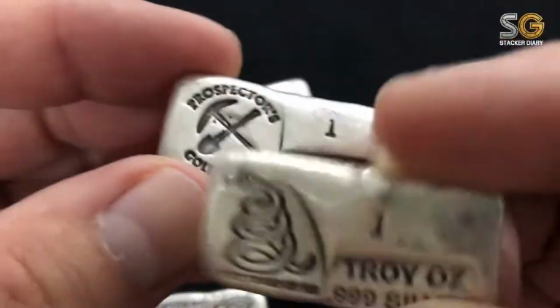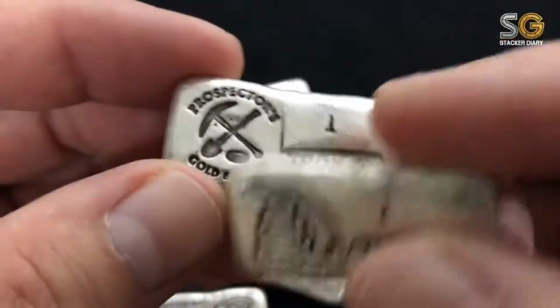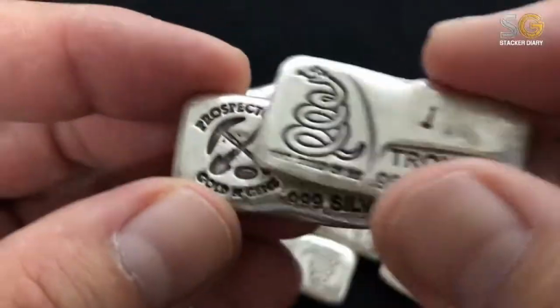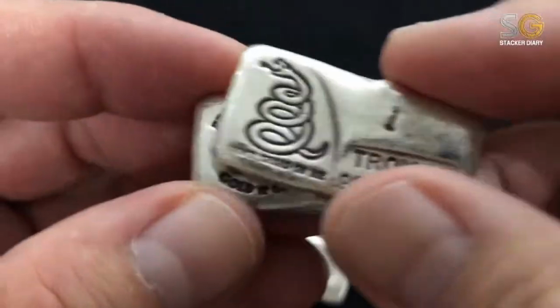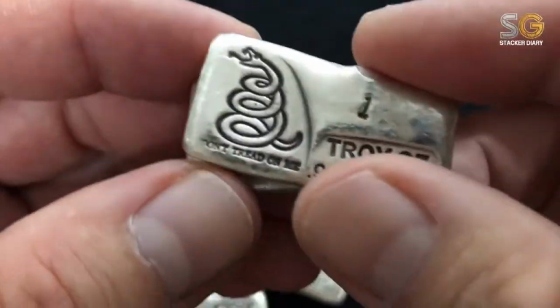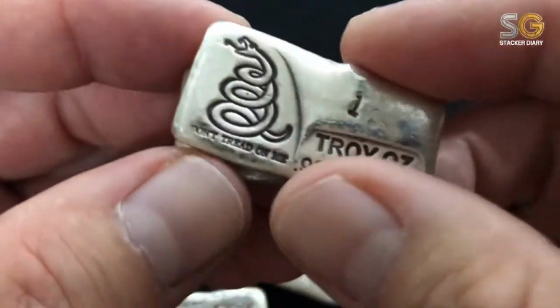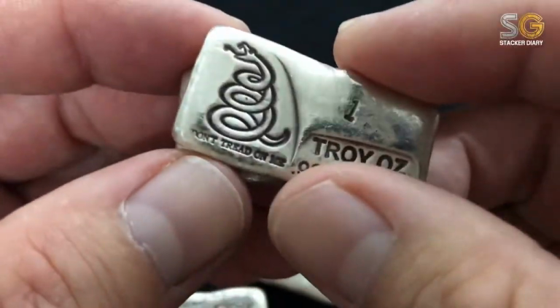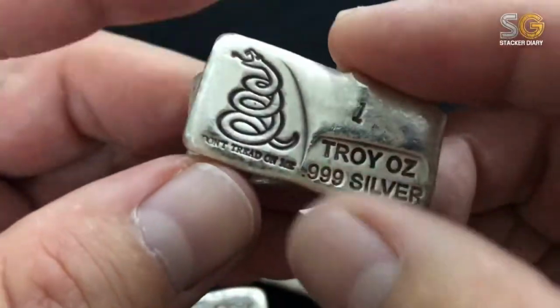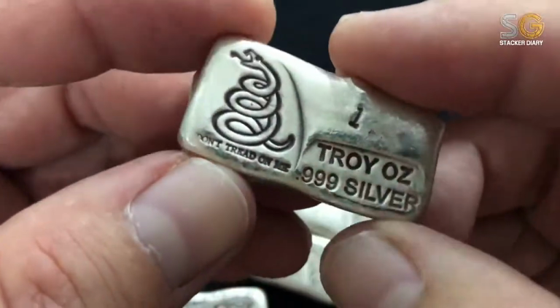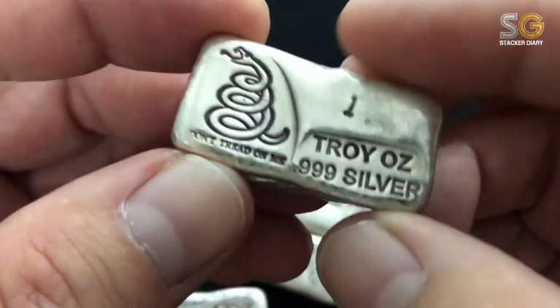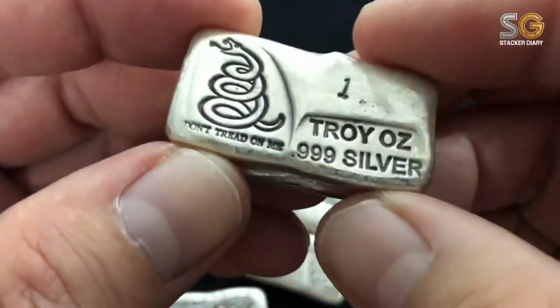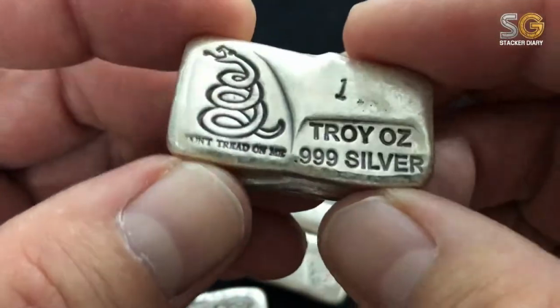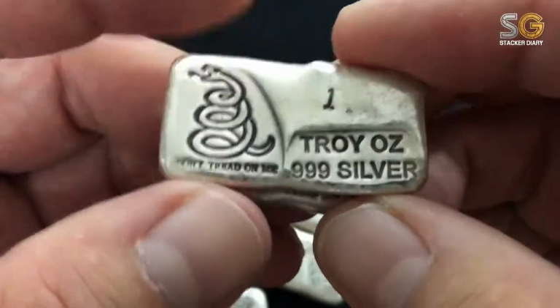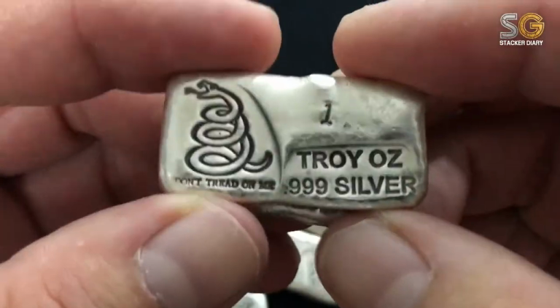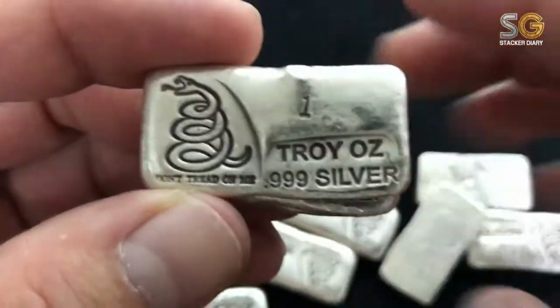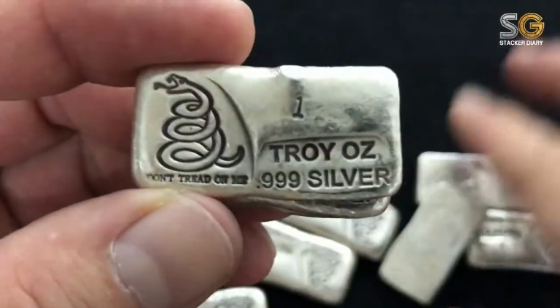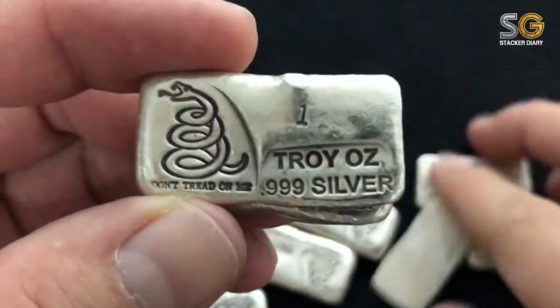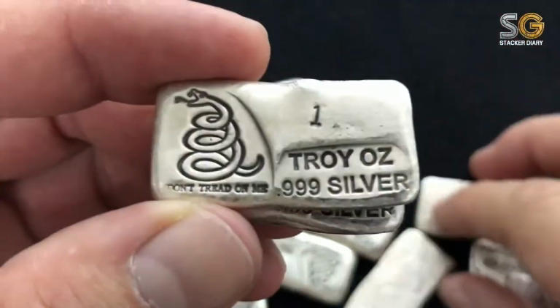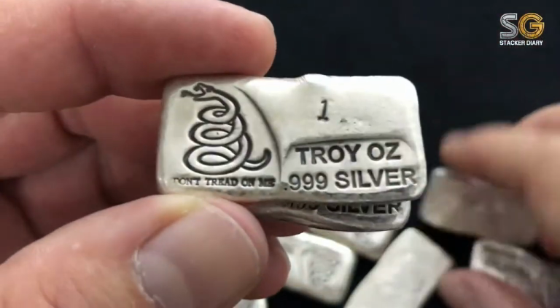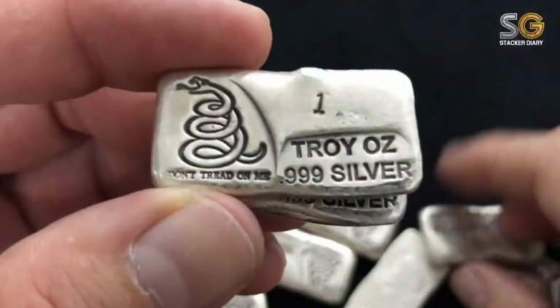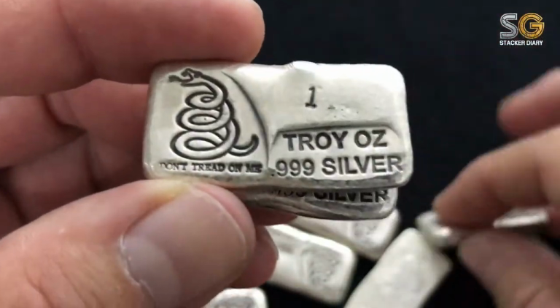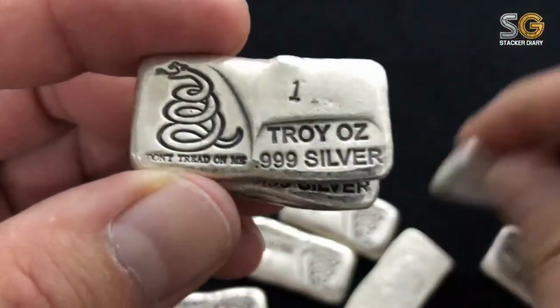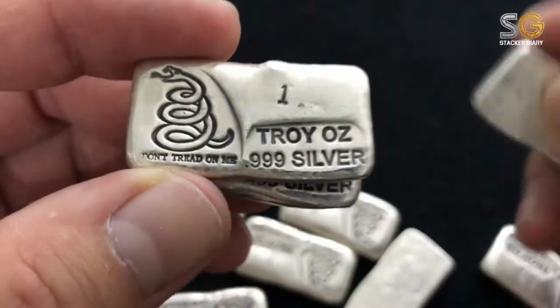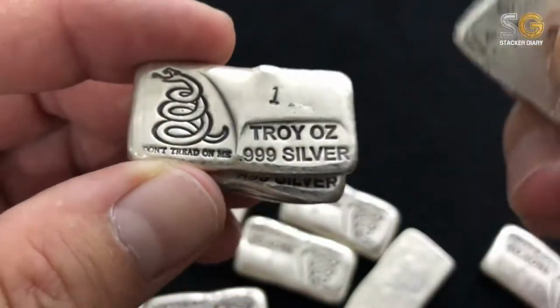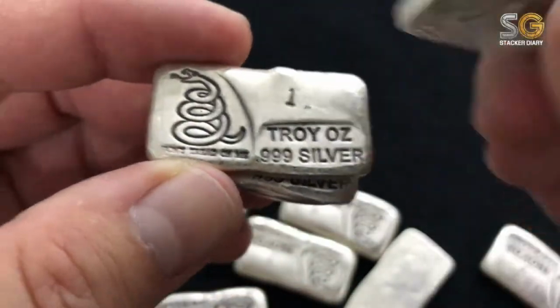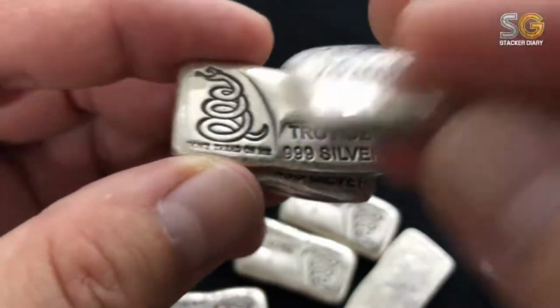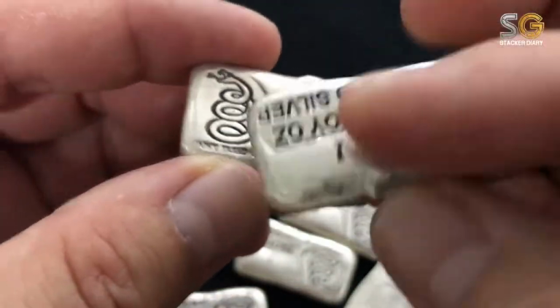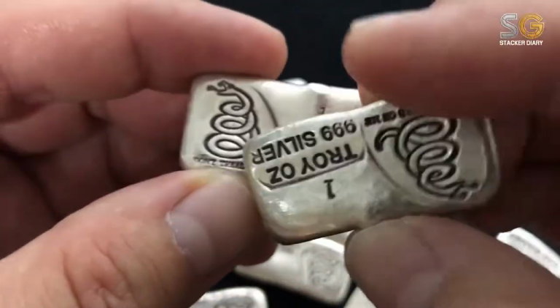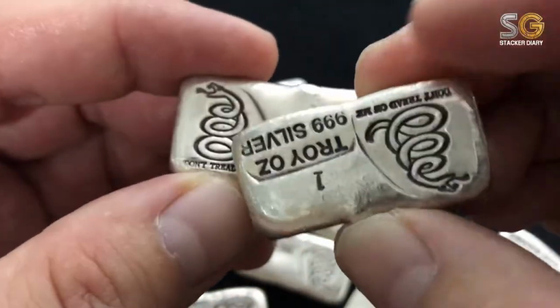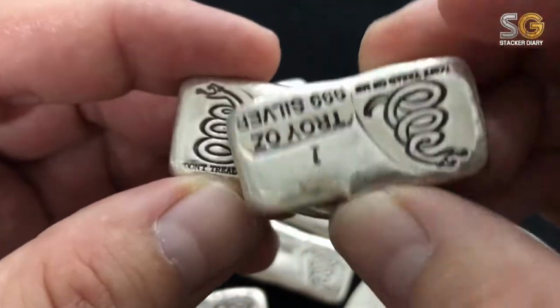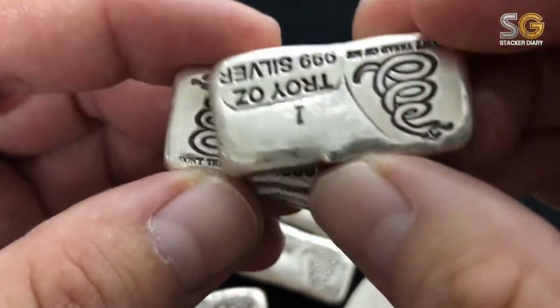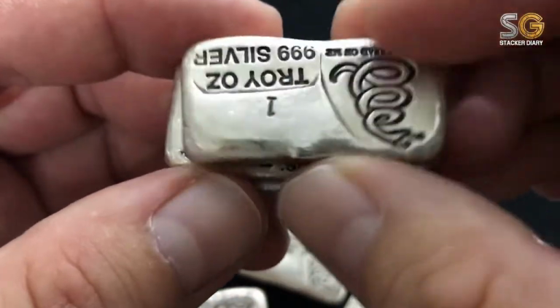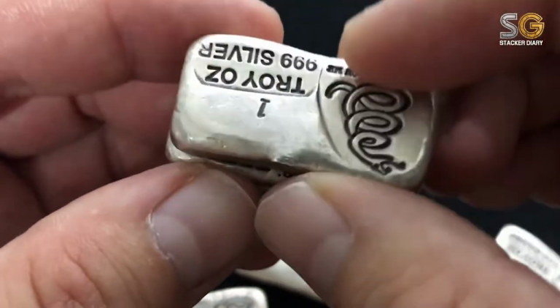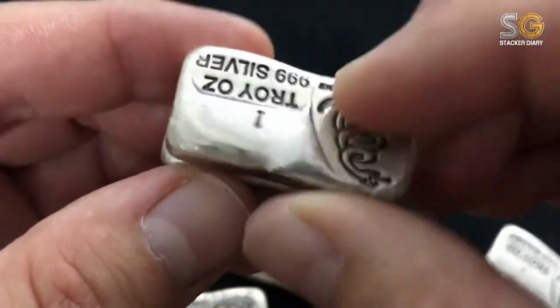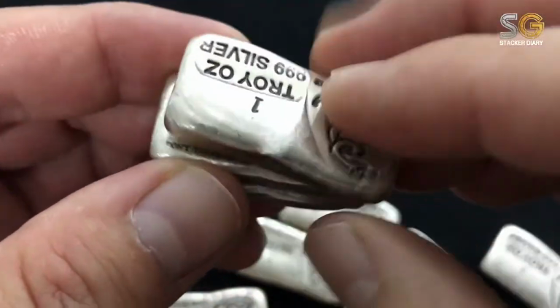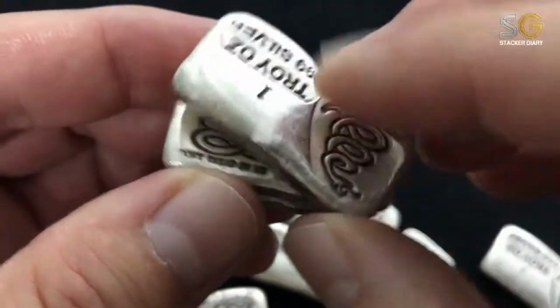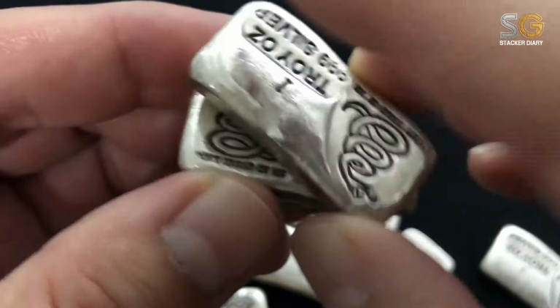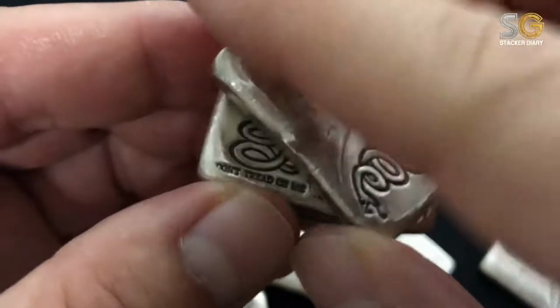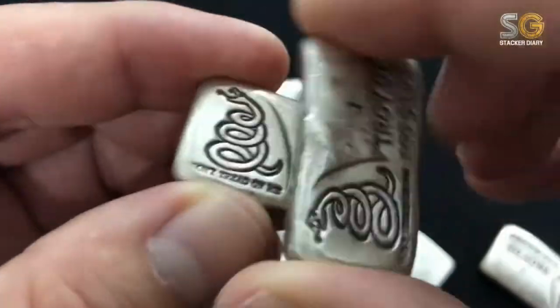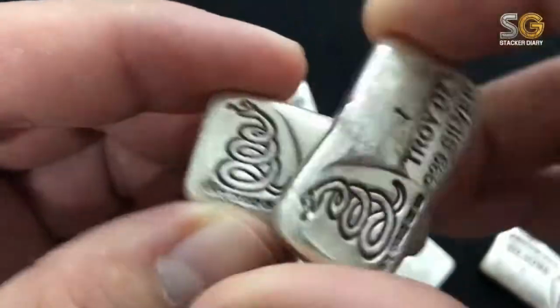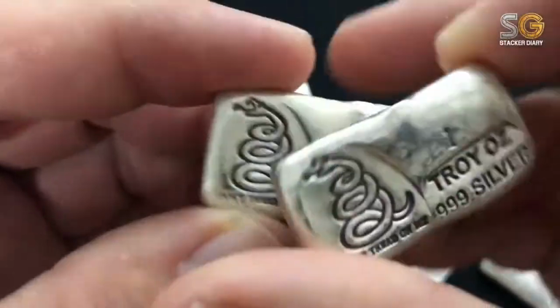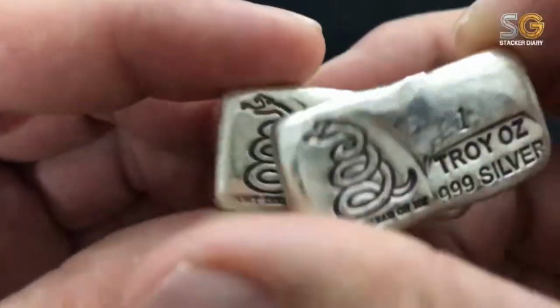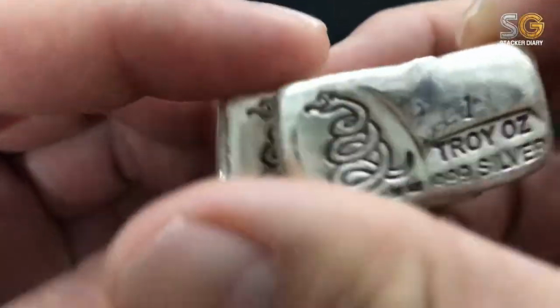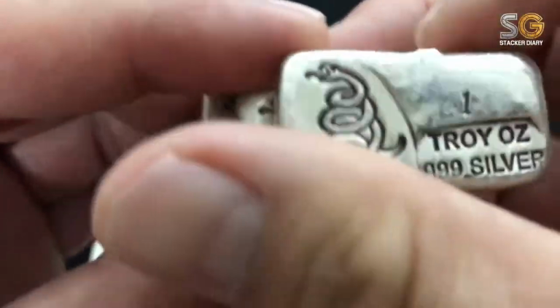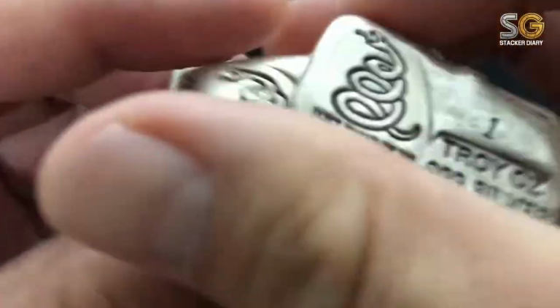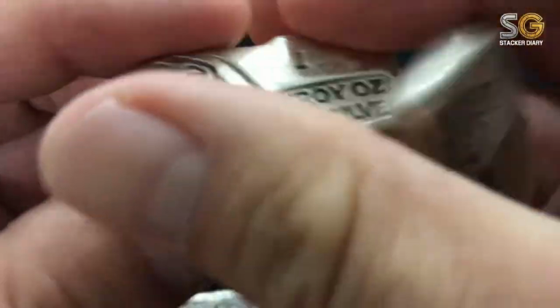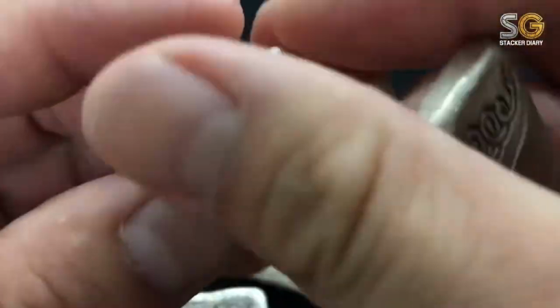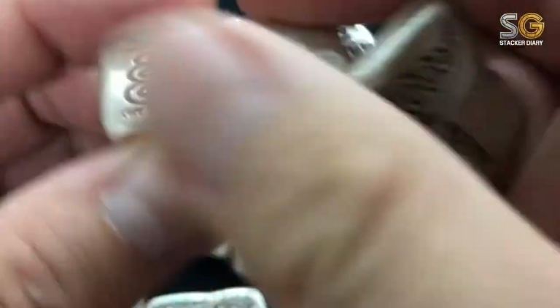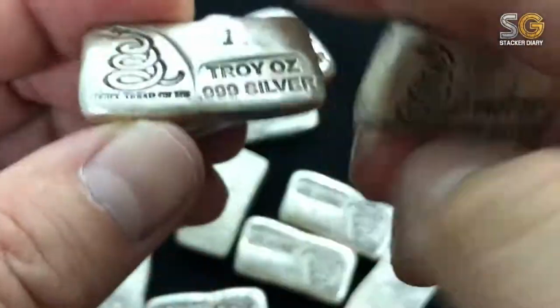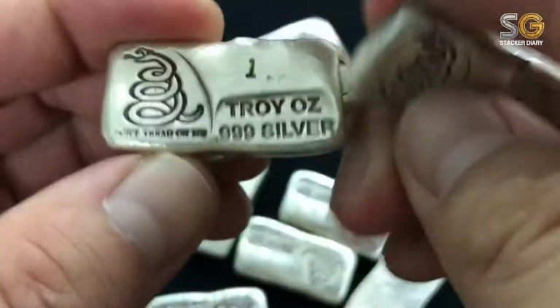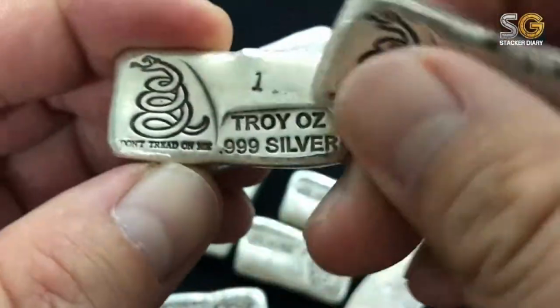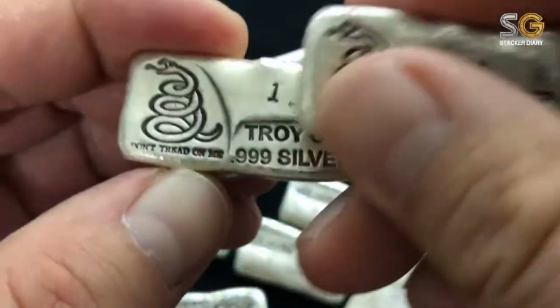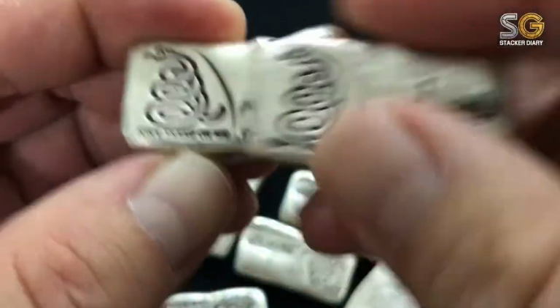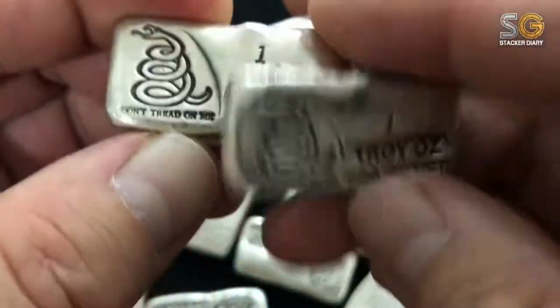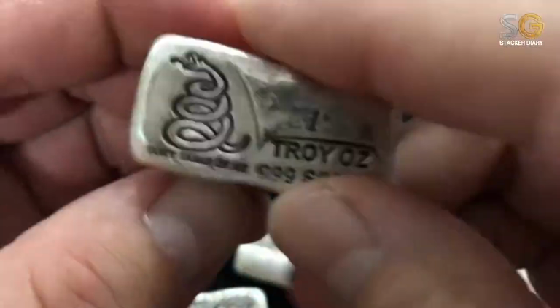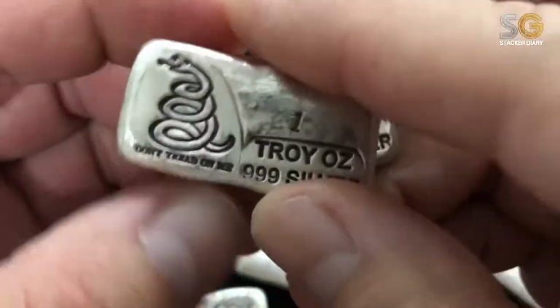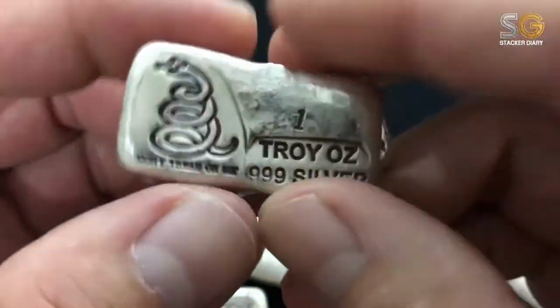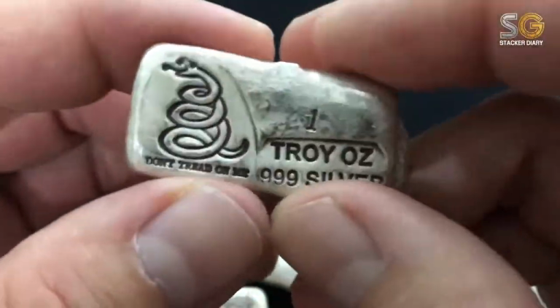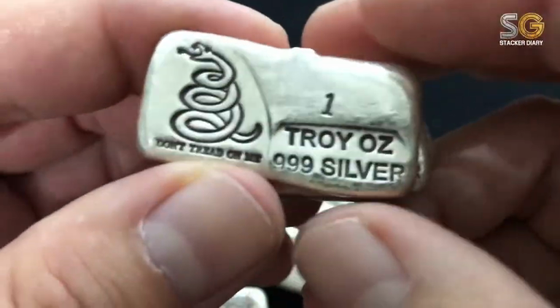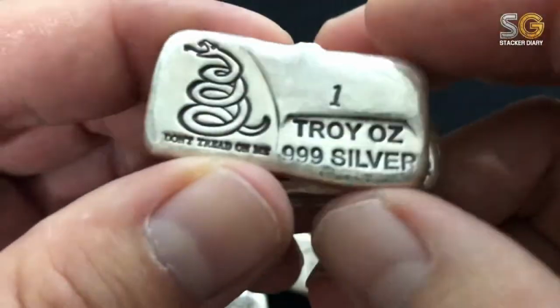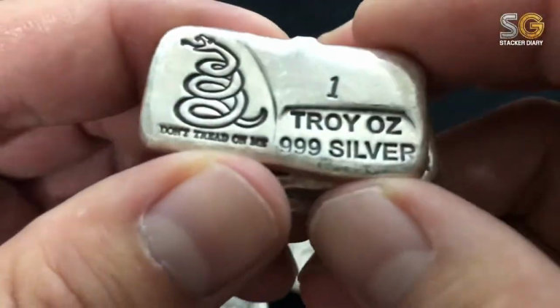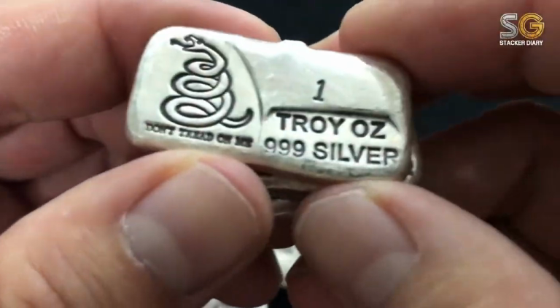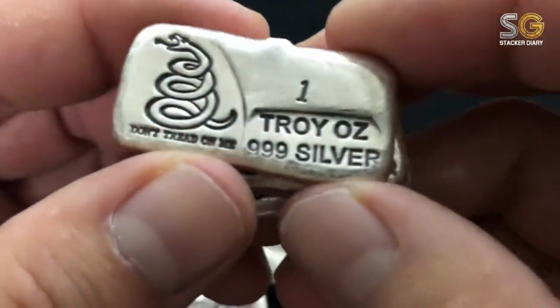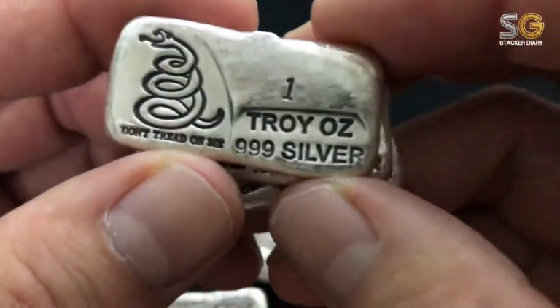This pour bar is quite unique. Each character on it is unique, and the pour line itself is unique.